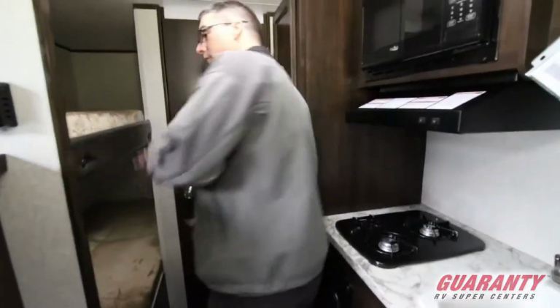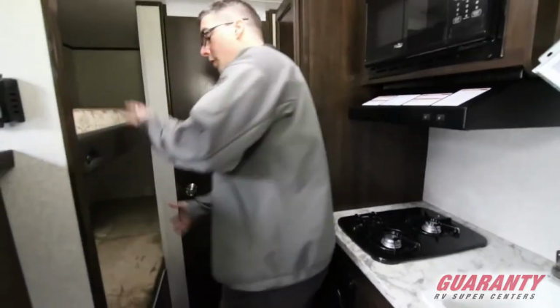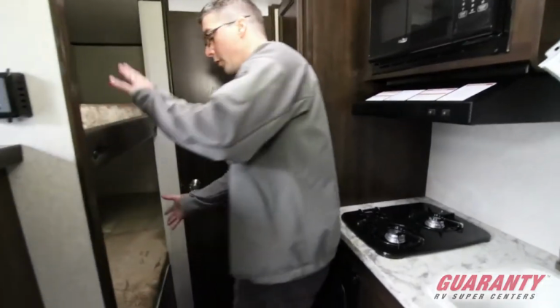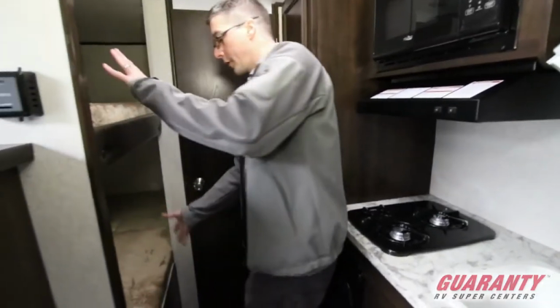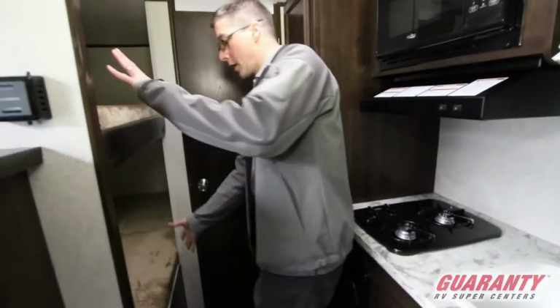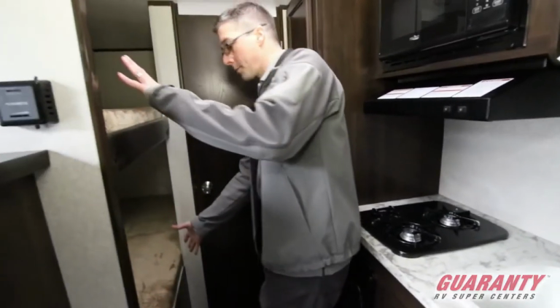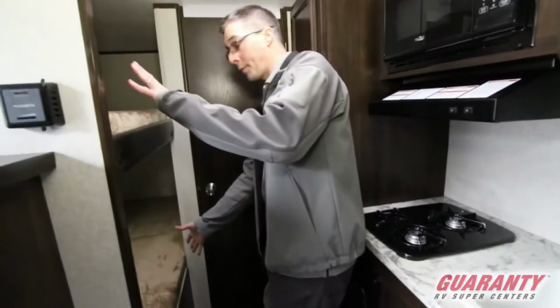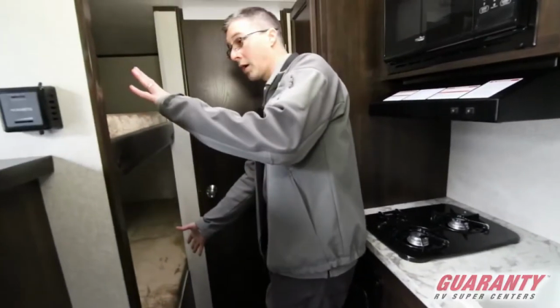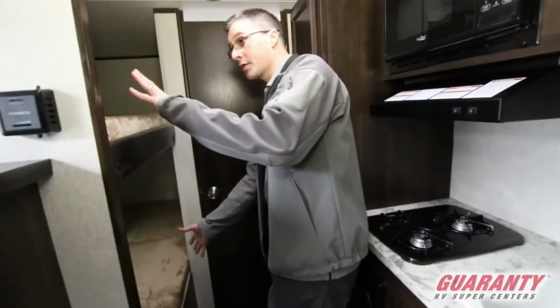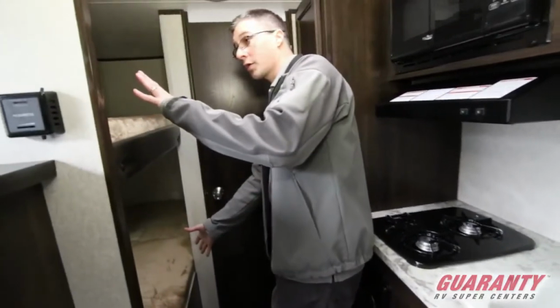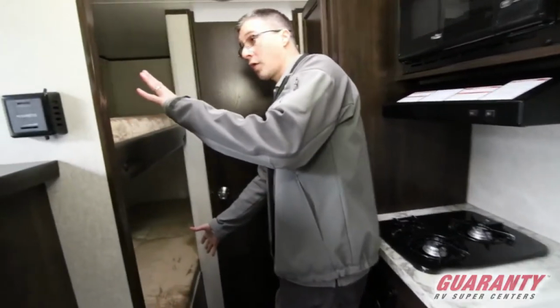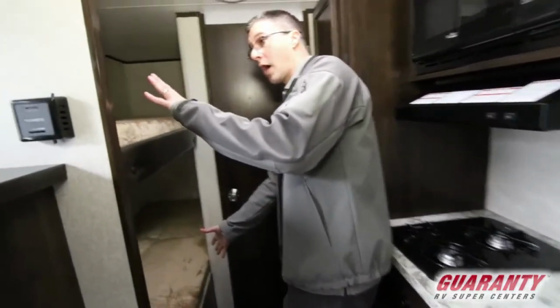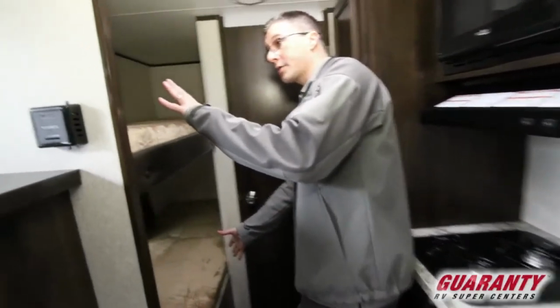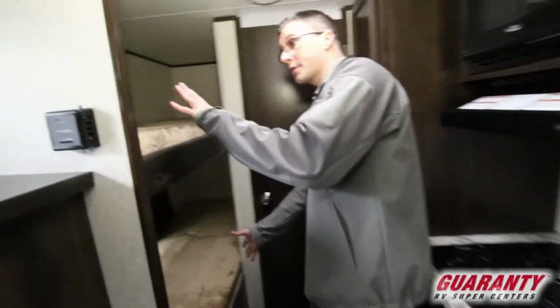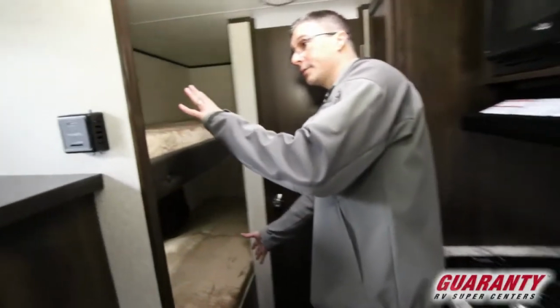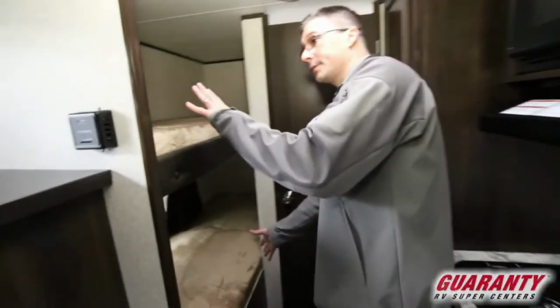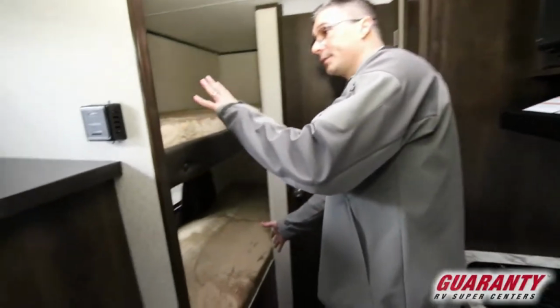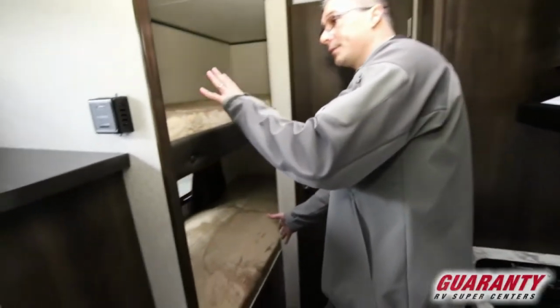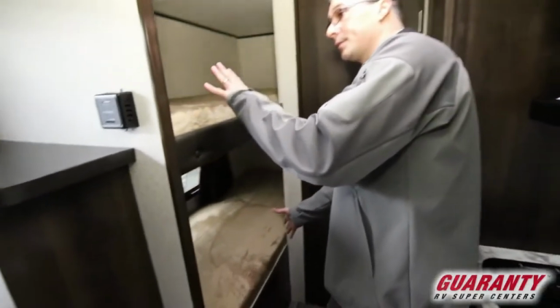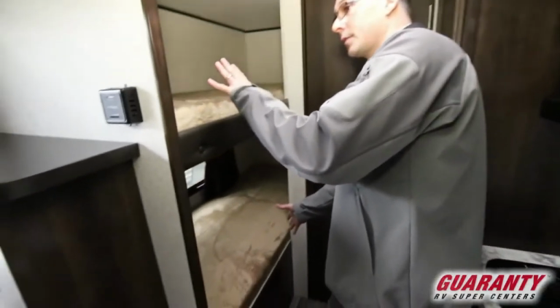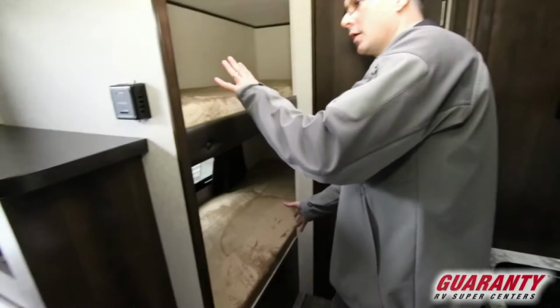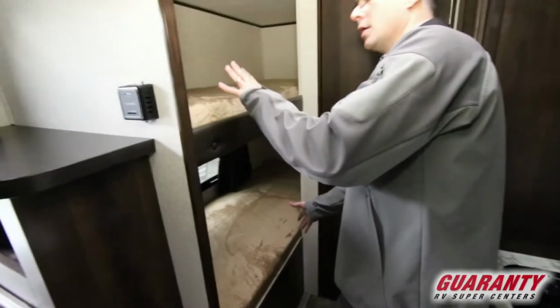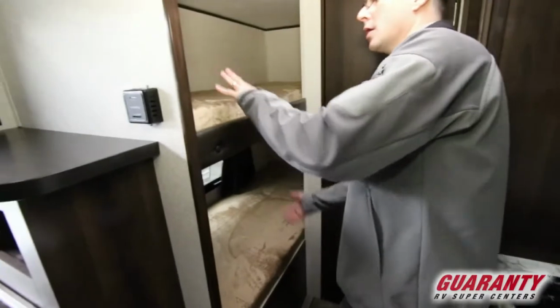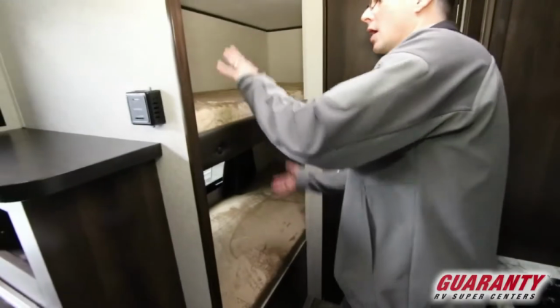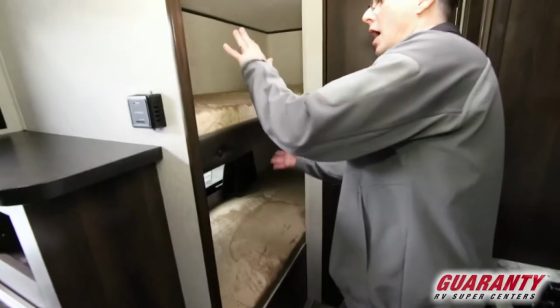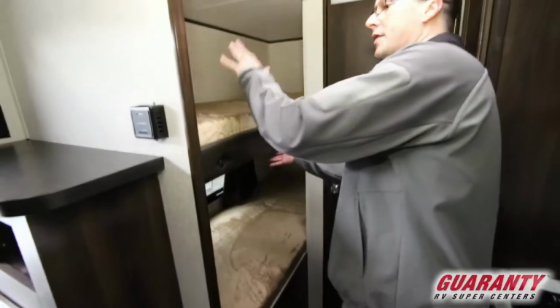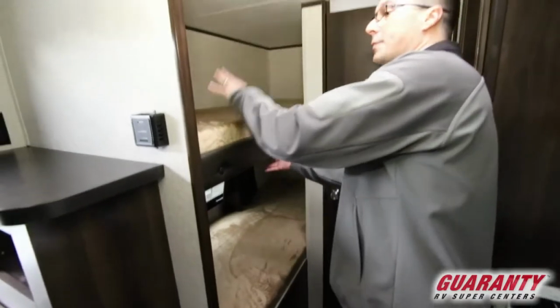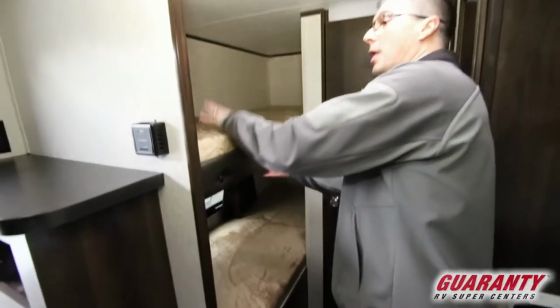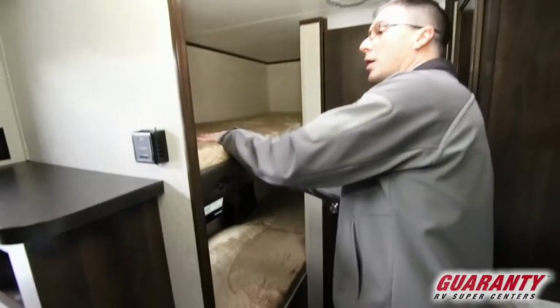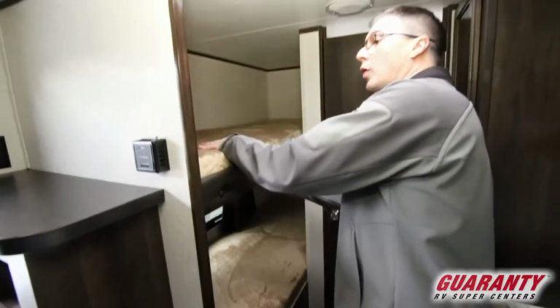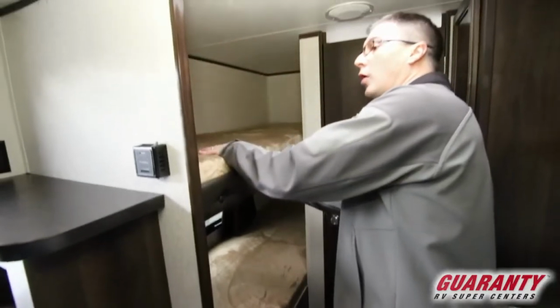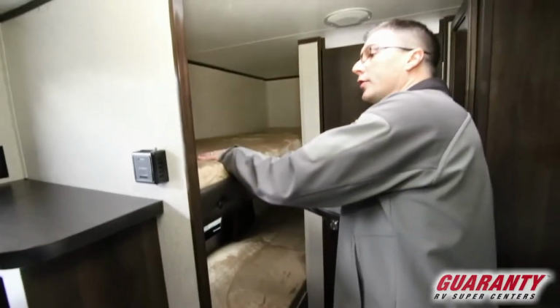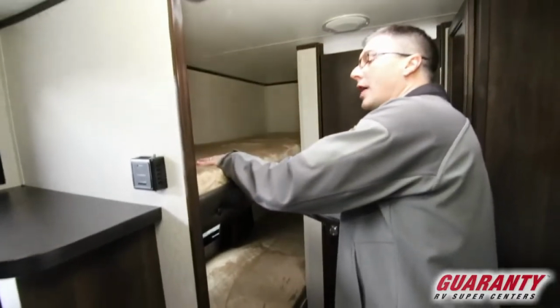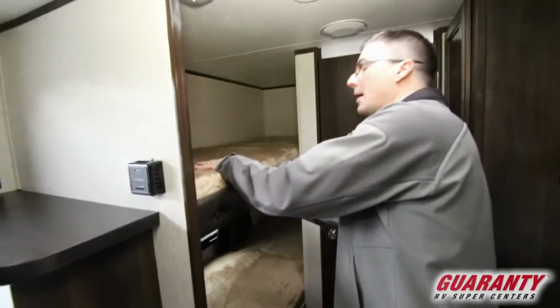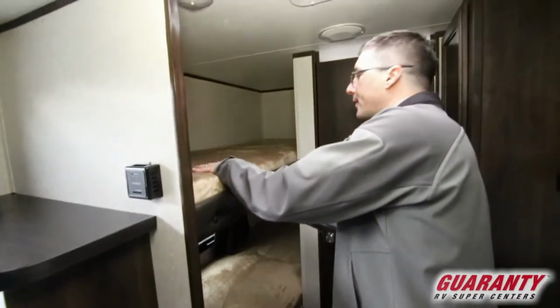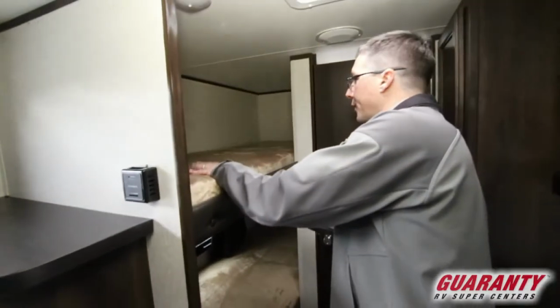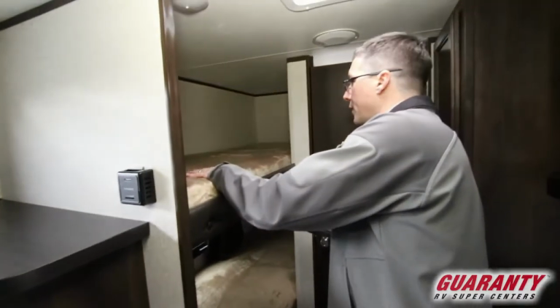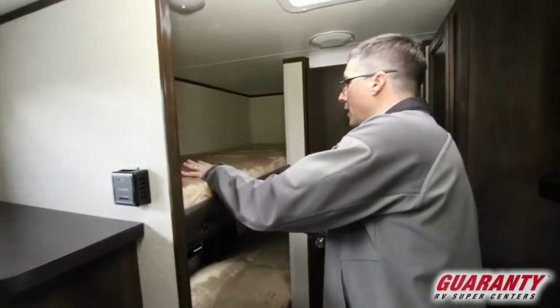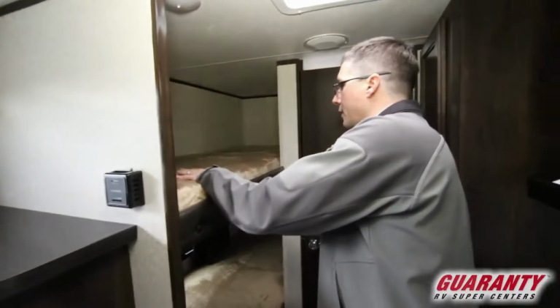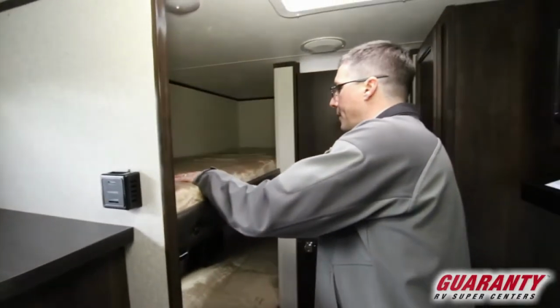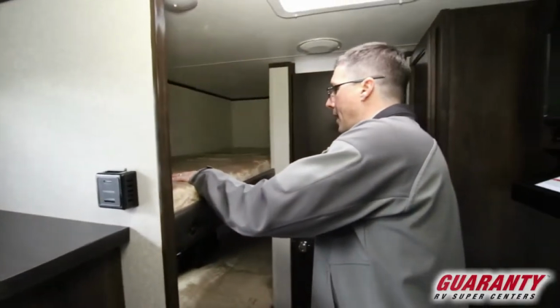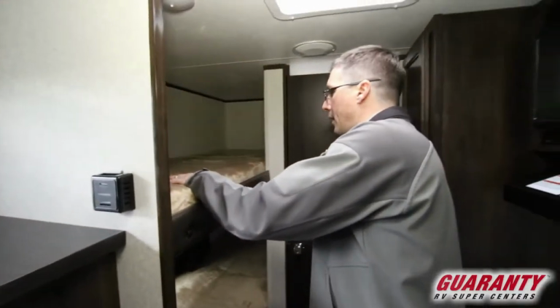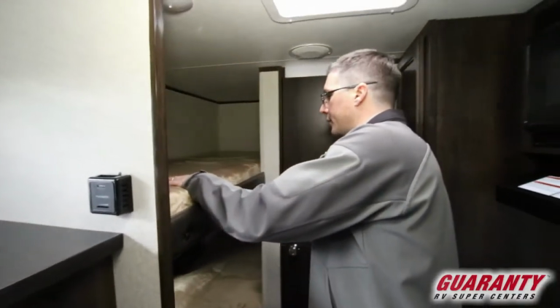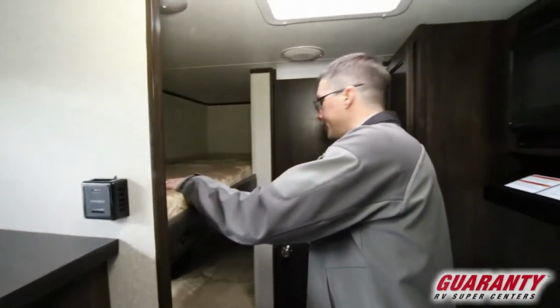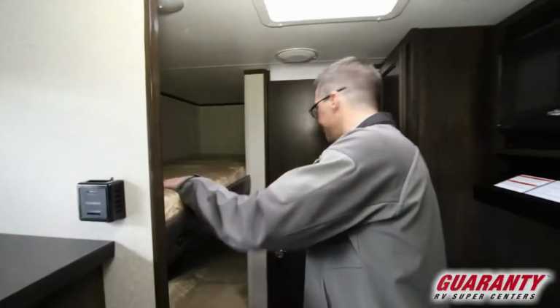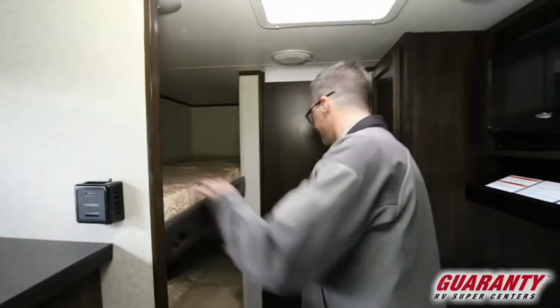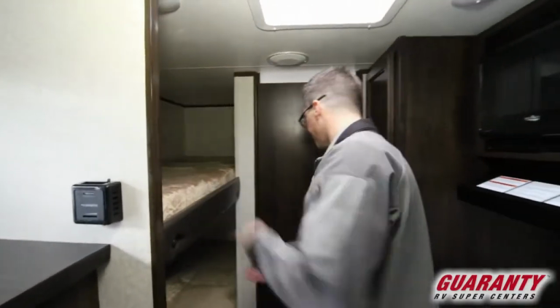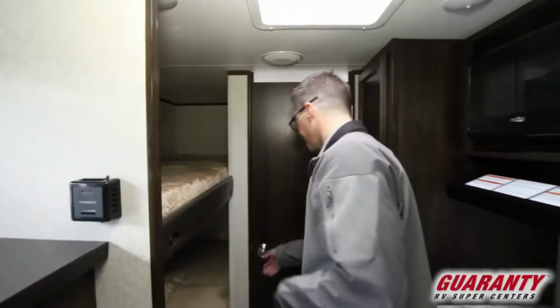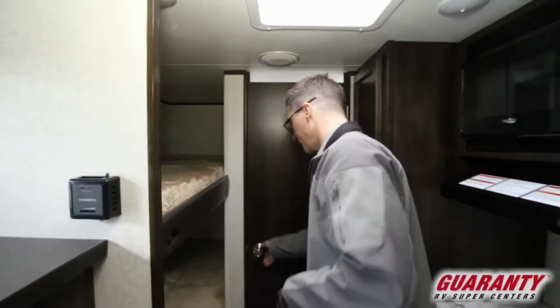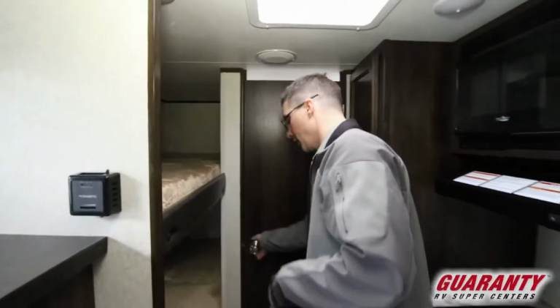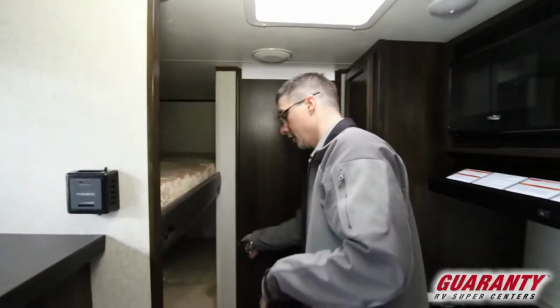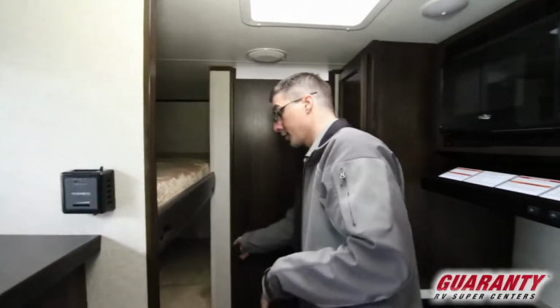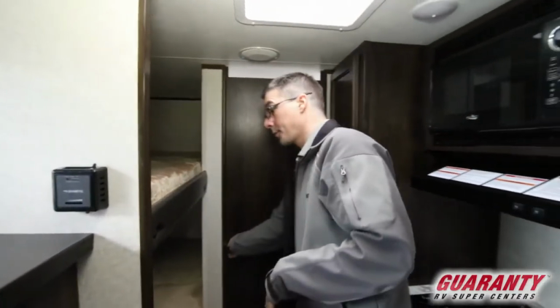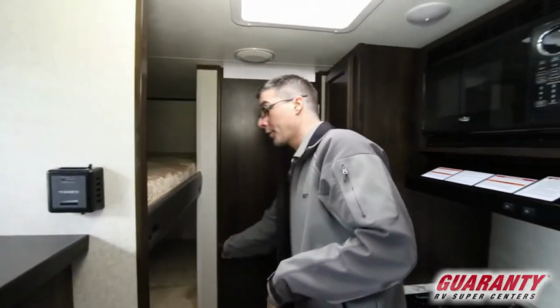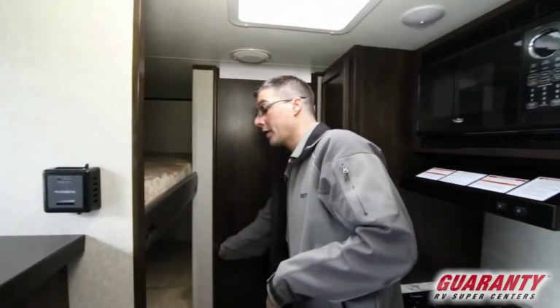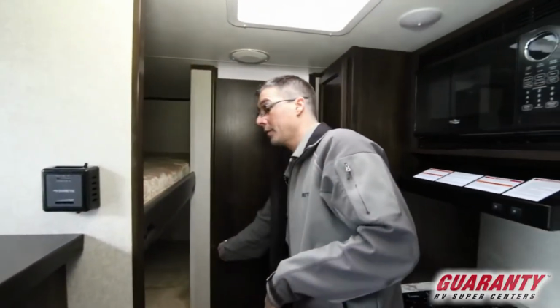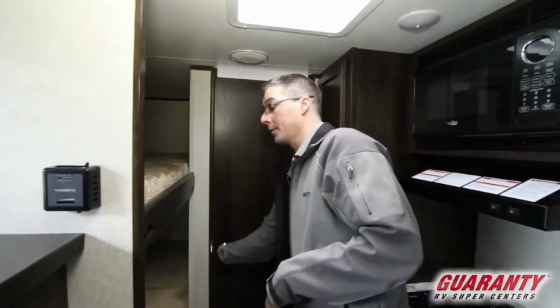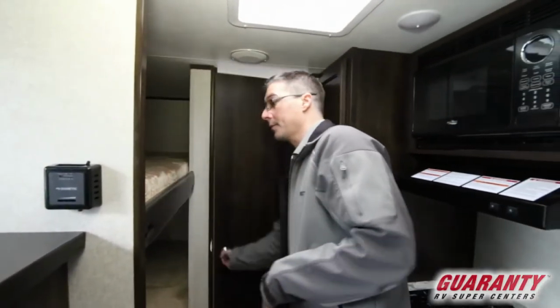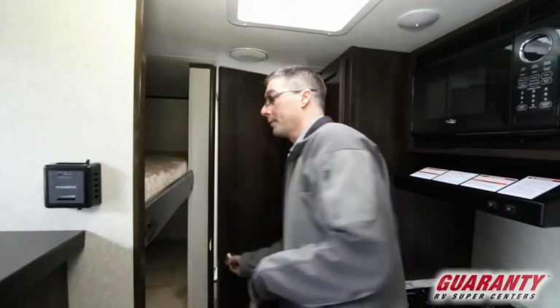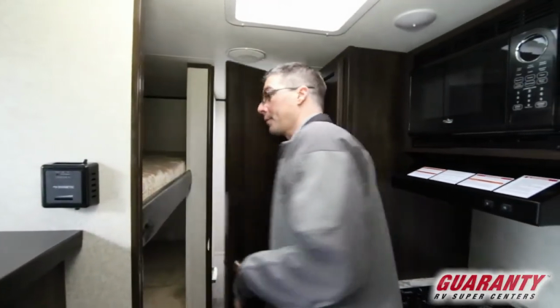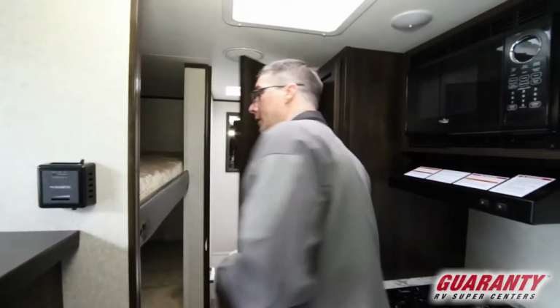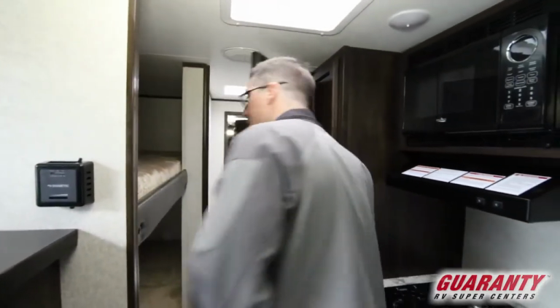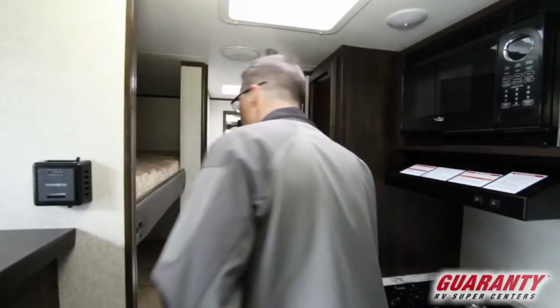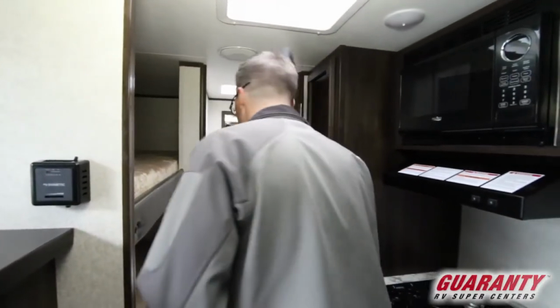We've got our bunks across, and this bunk will hold up to 300 pounds, so pretty durable.